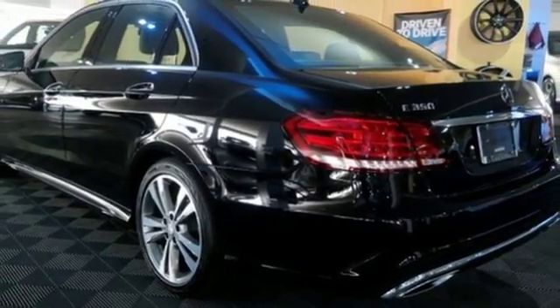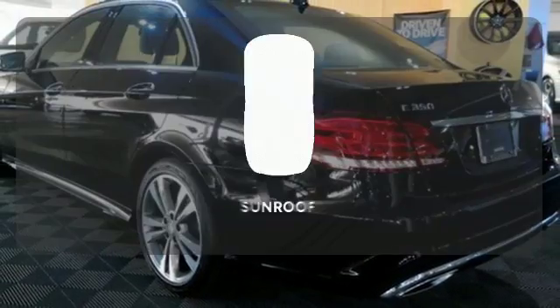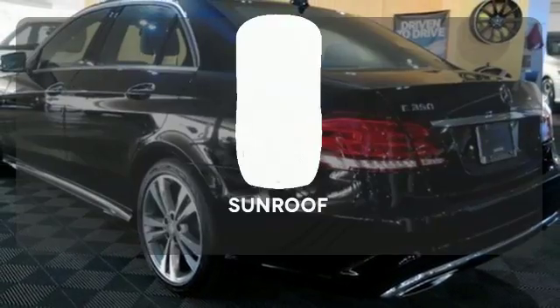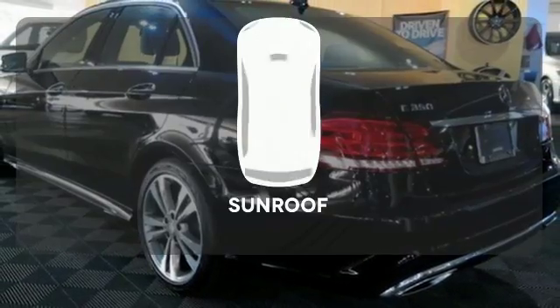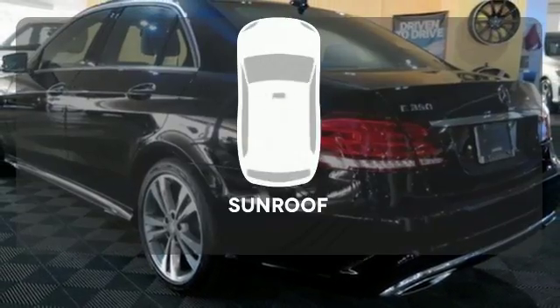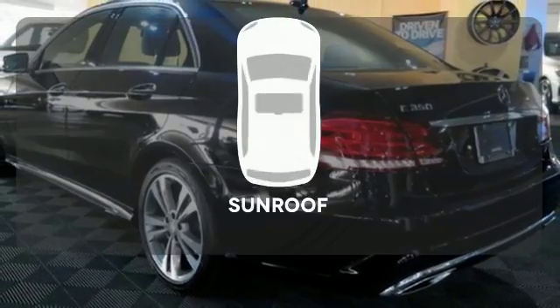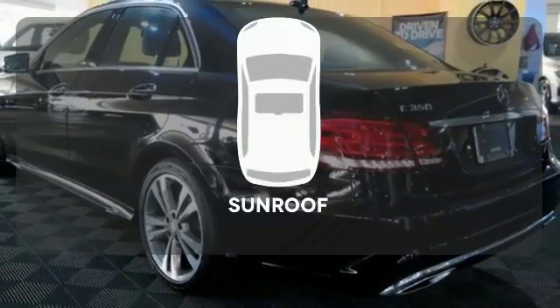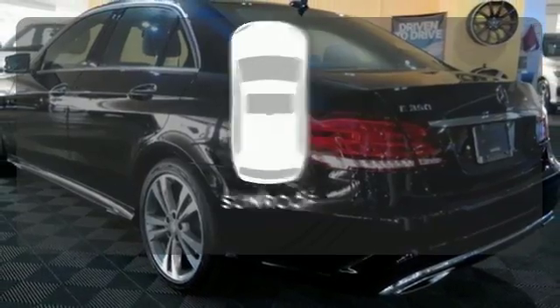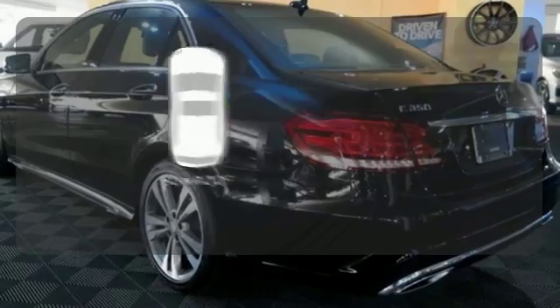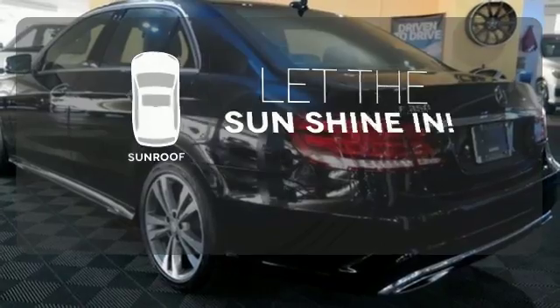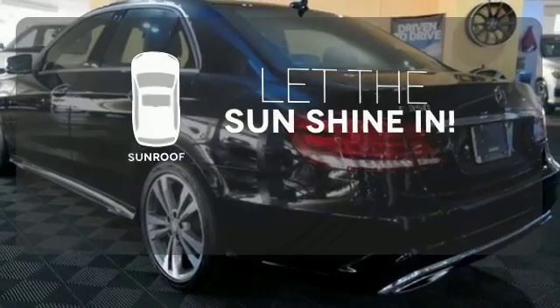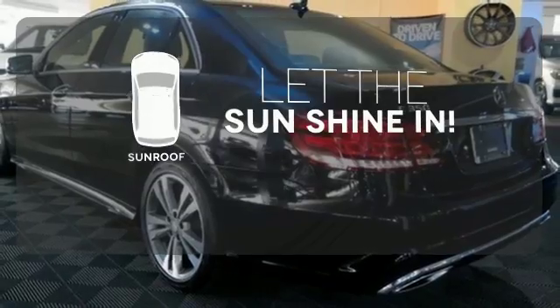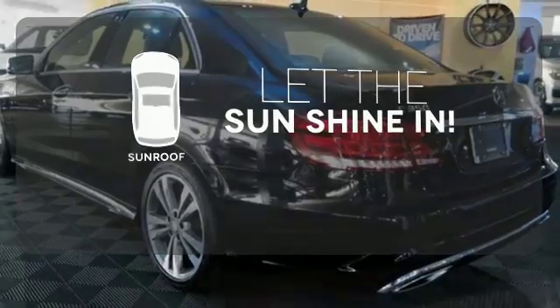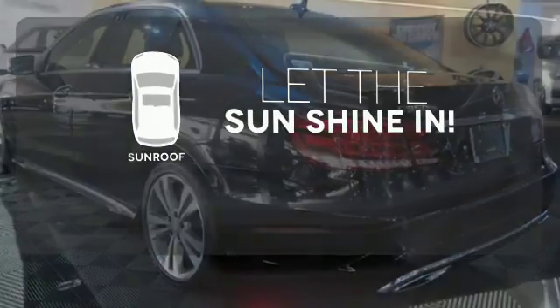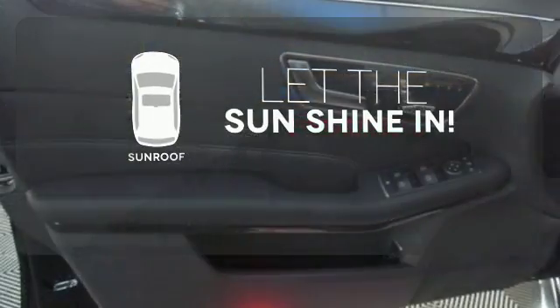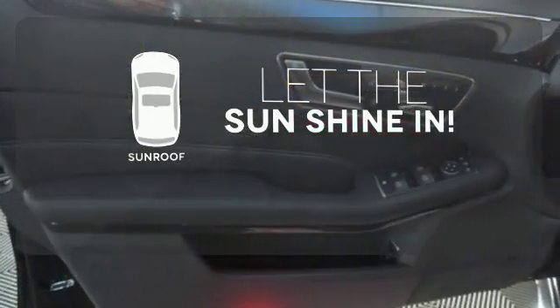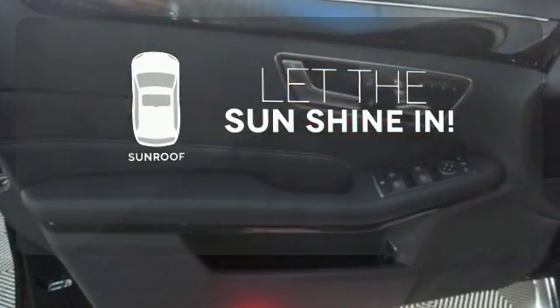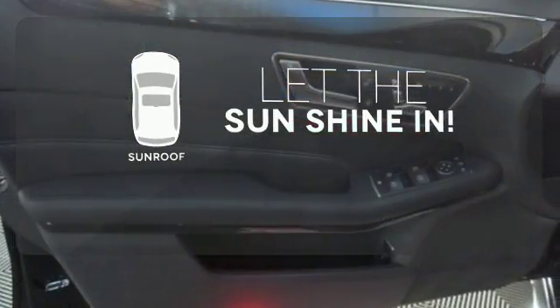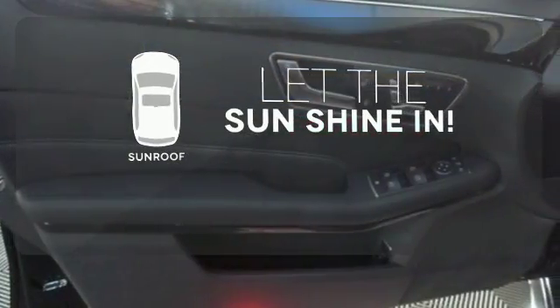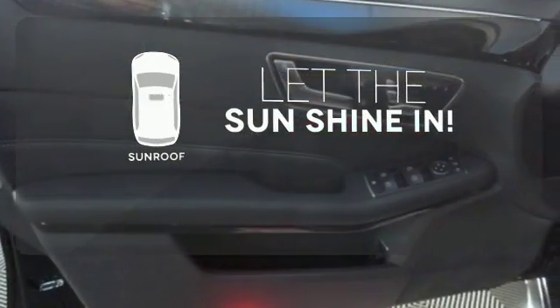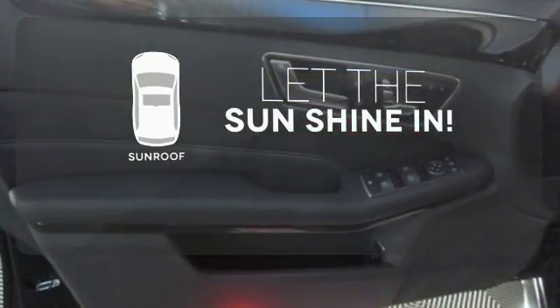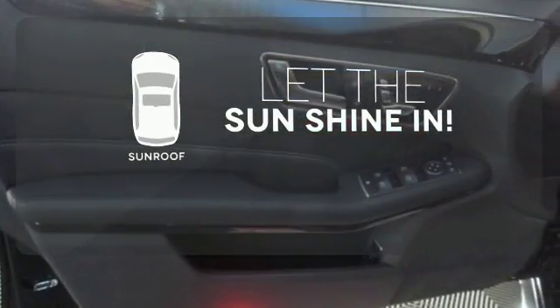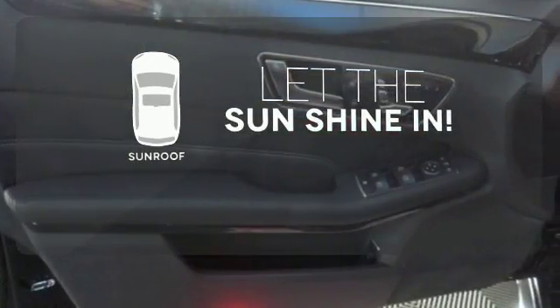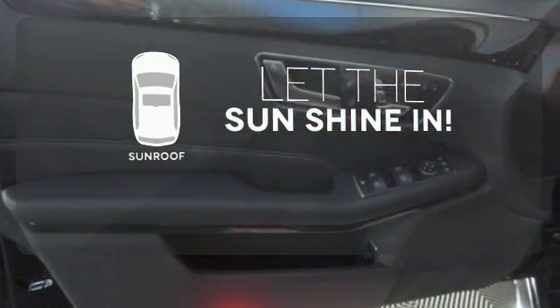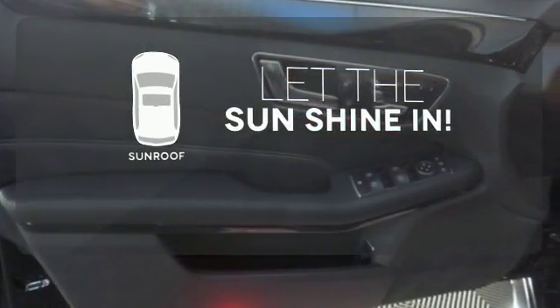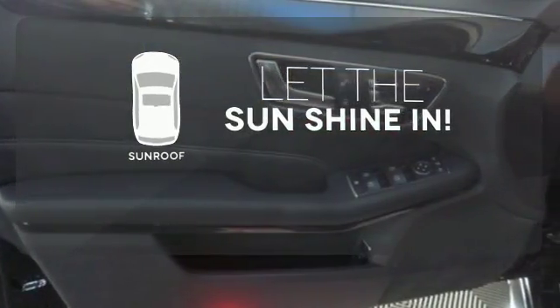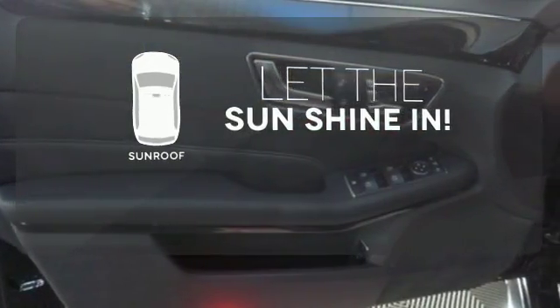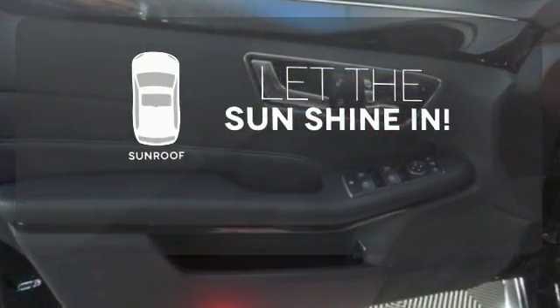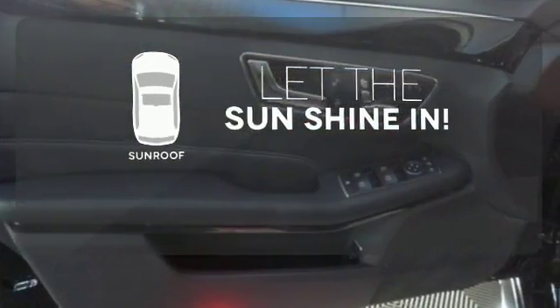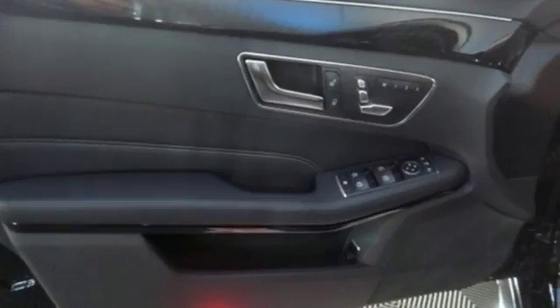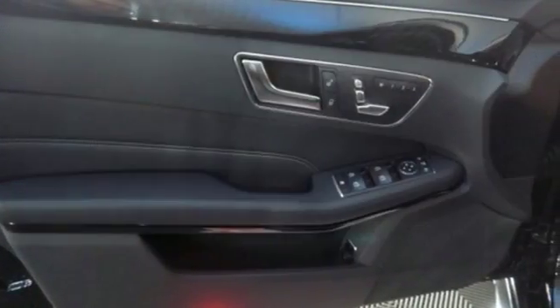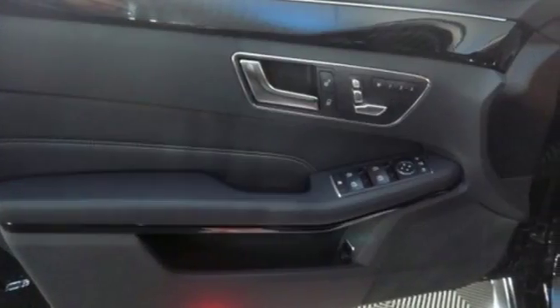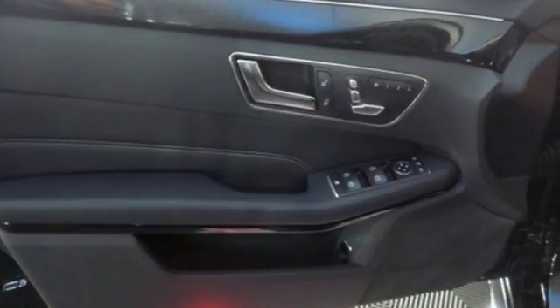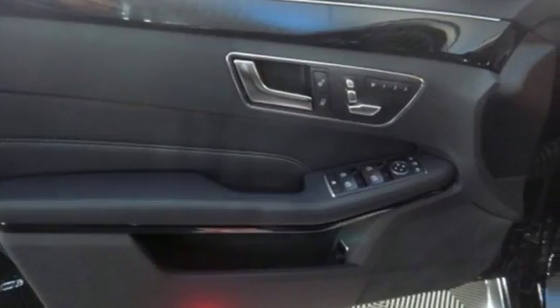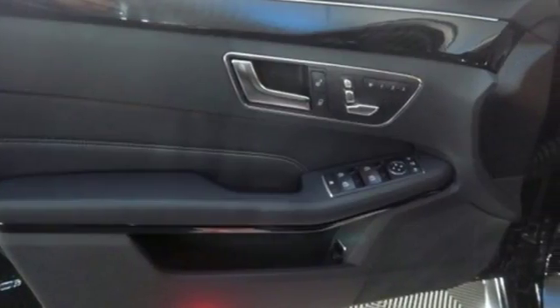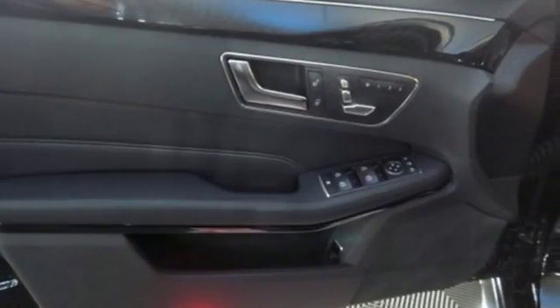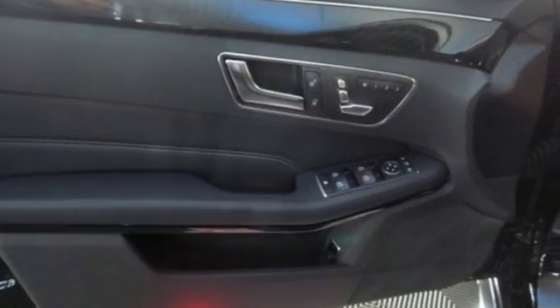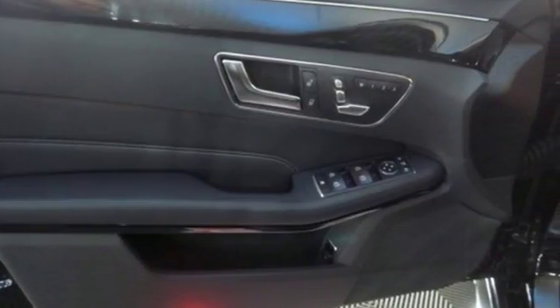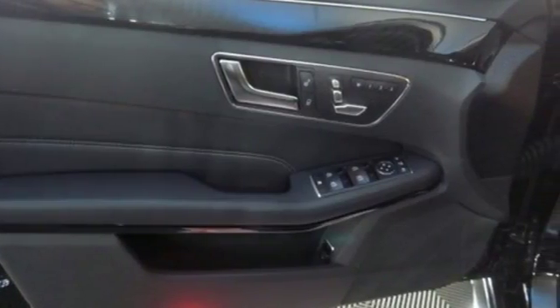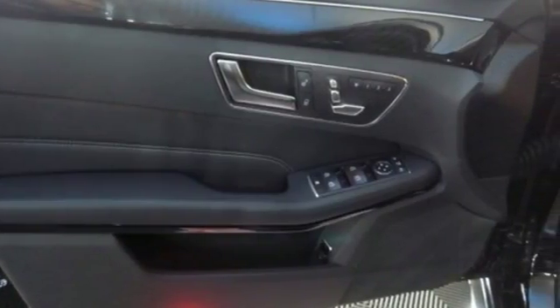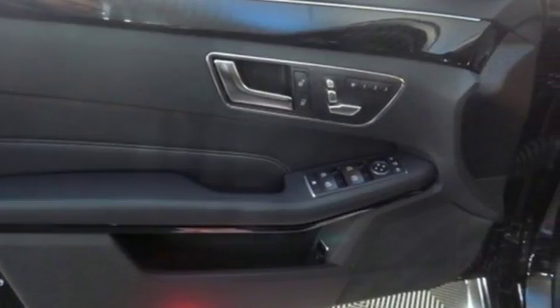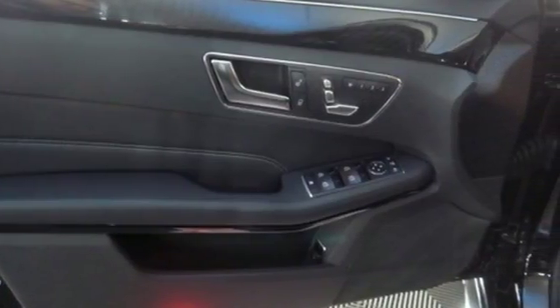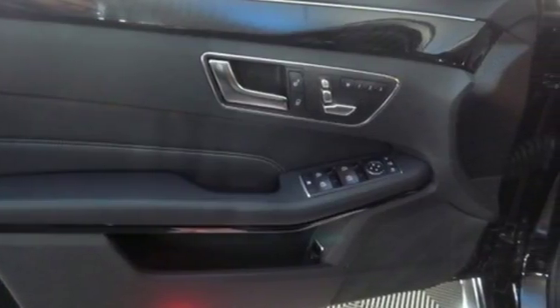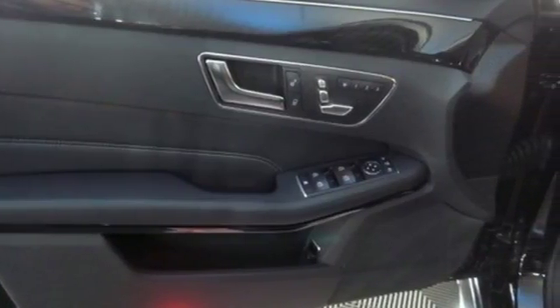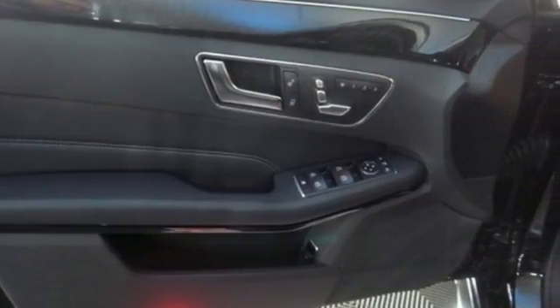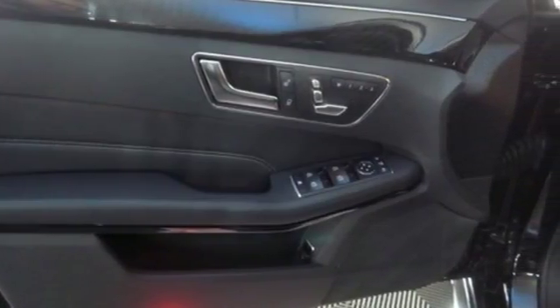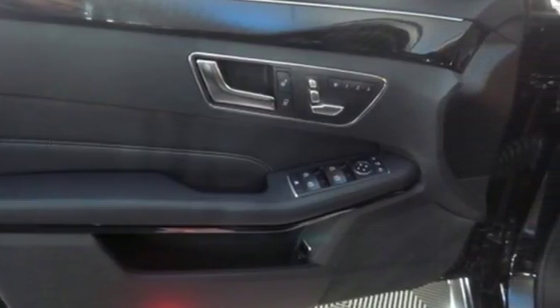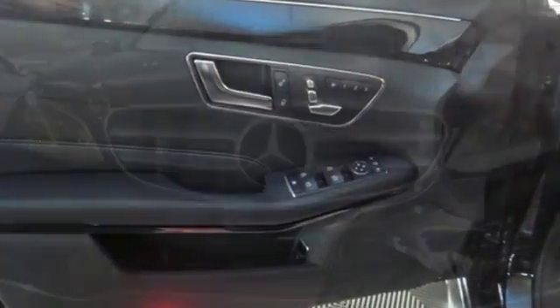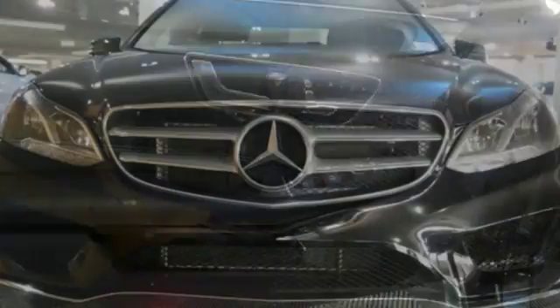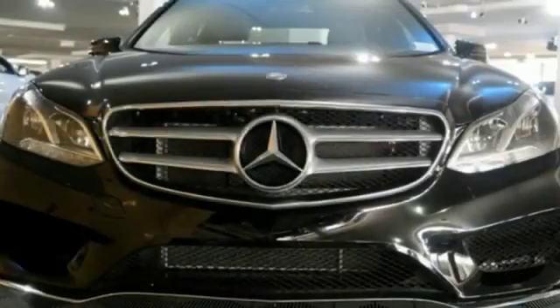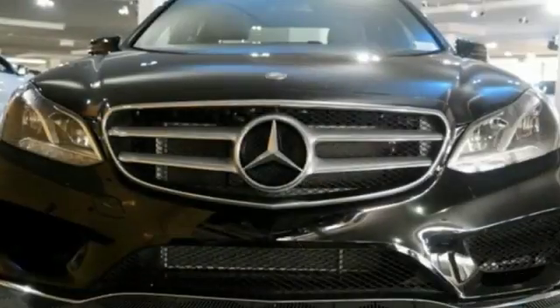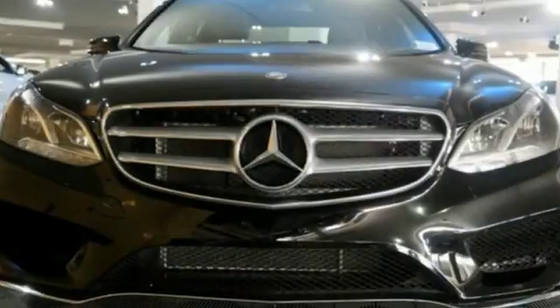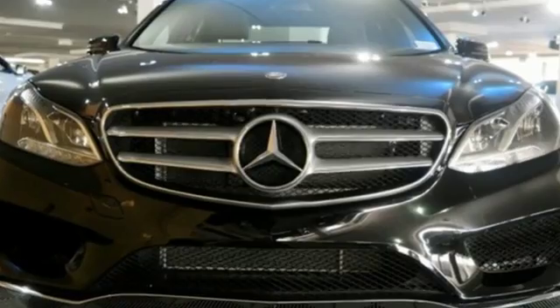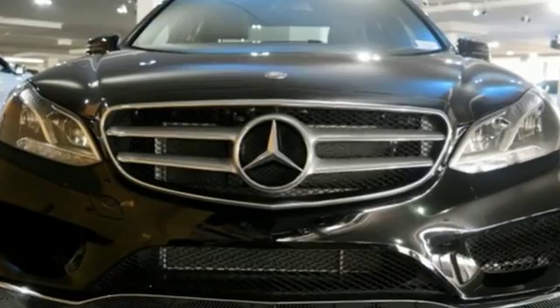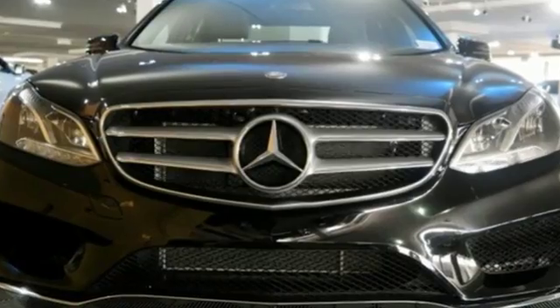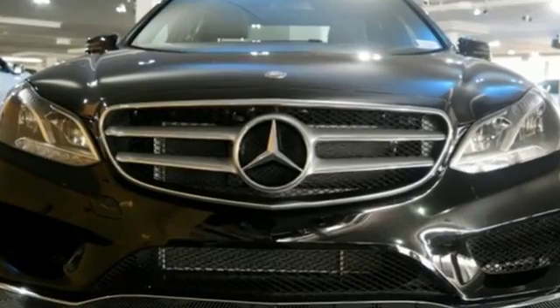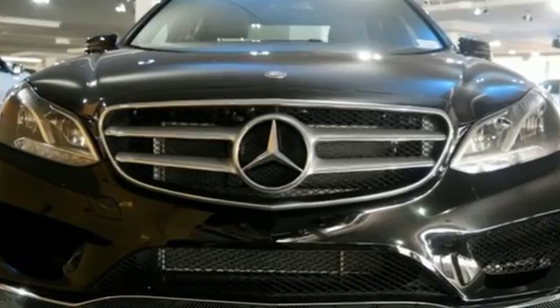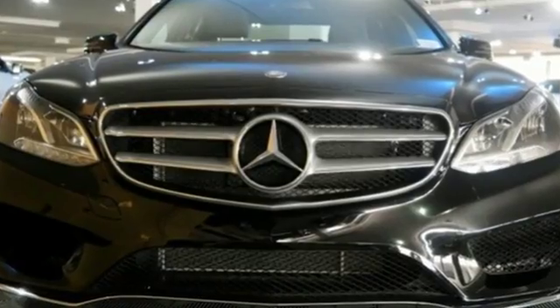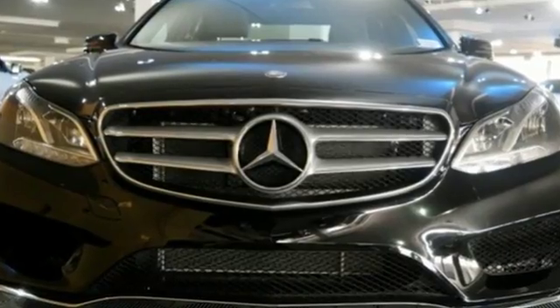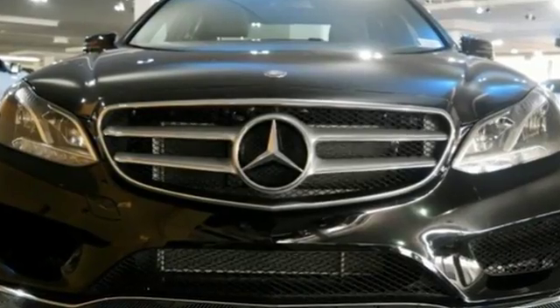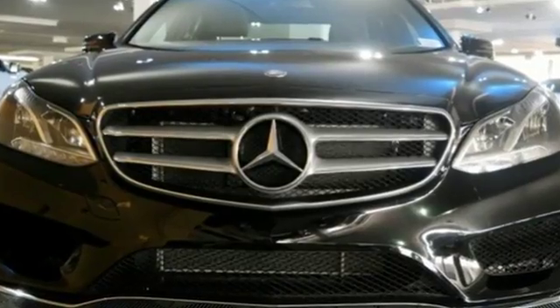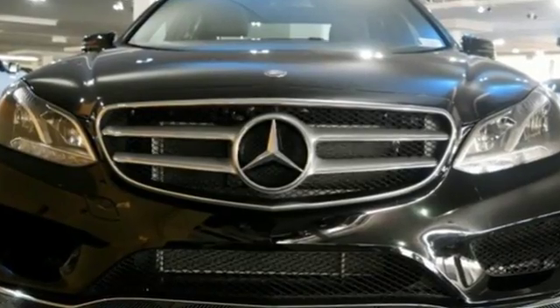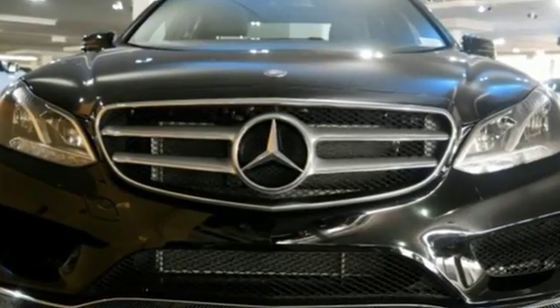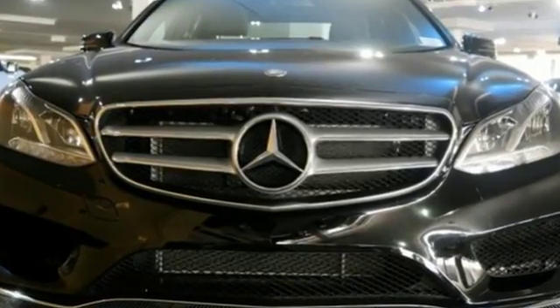Let the sunshine and fresh air in with the sunroof. Are you ready to be instantly recognized? Drive this E-Class home today.